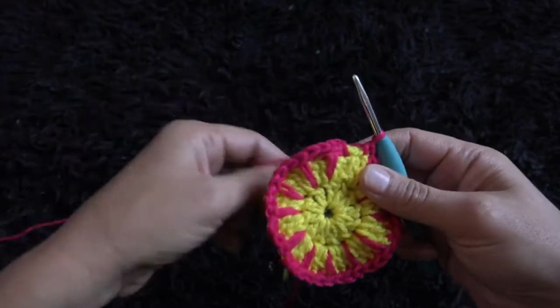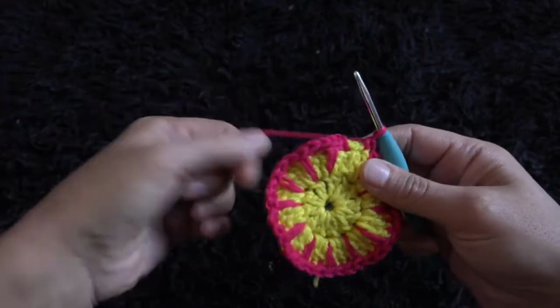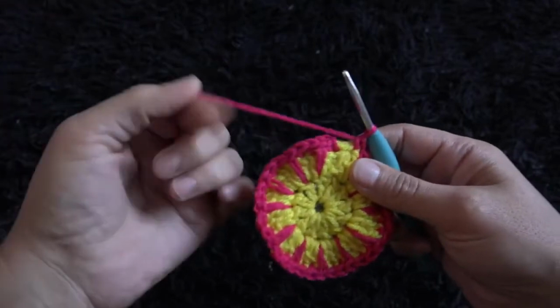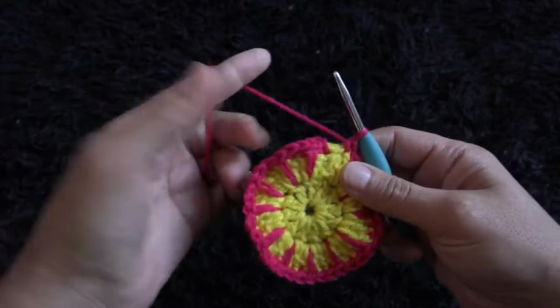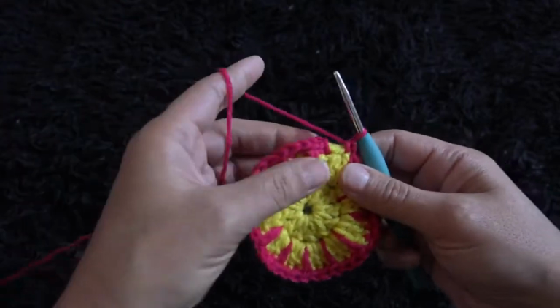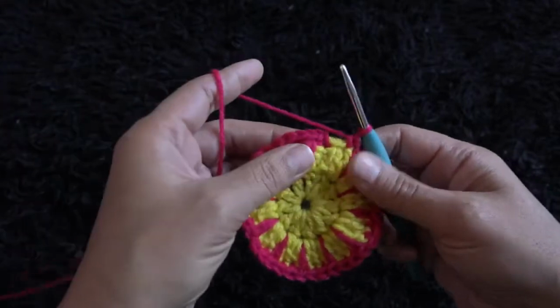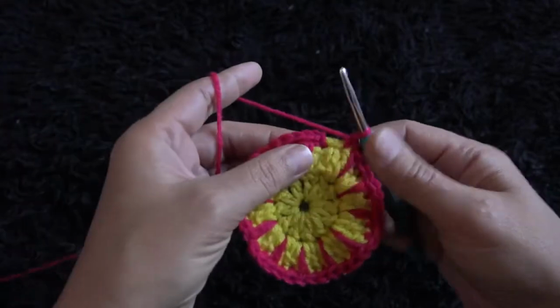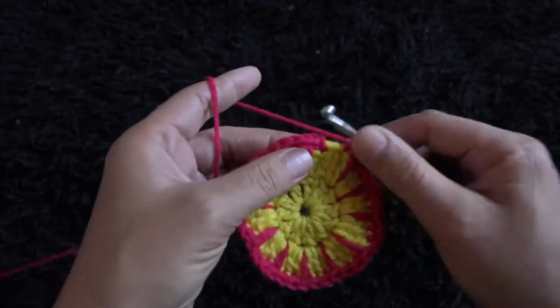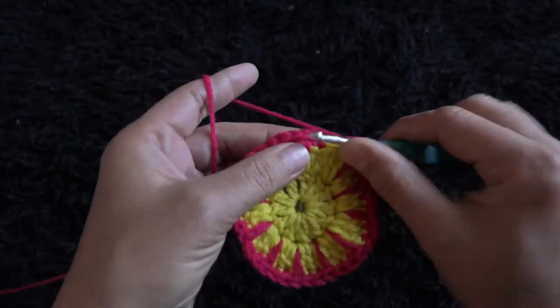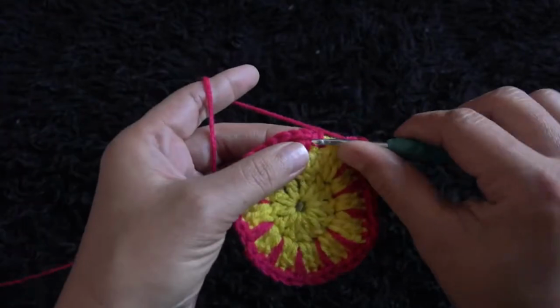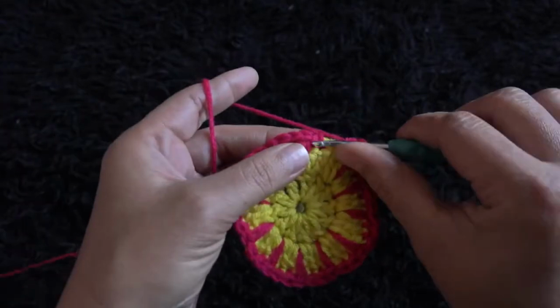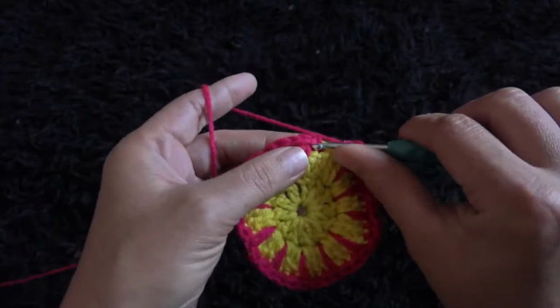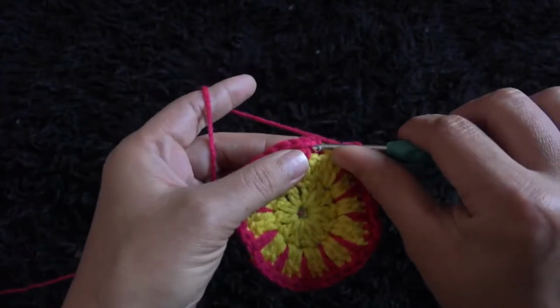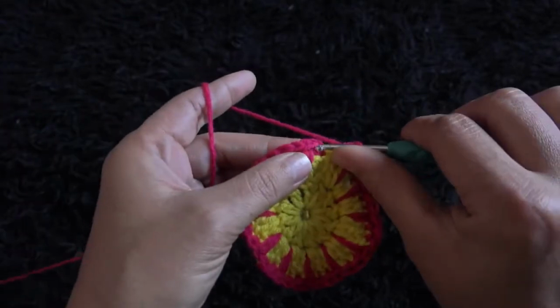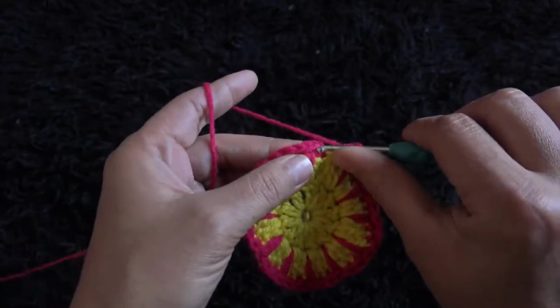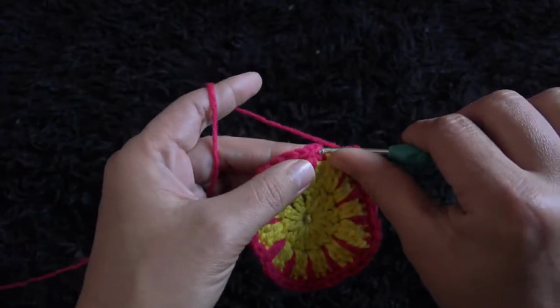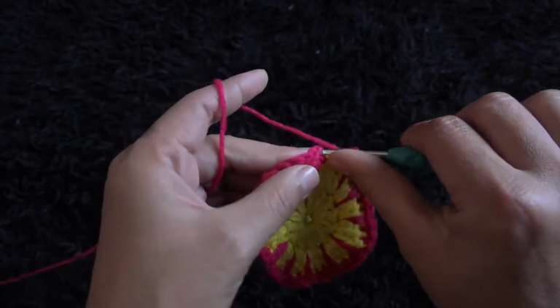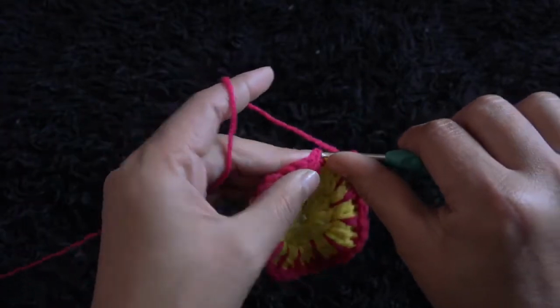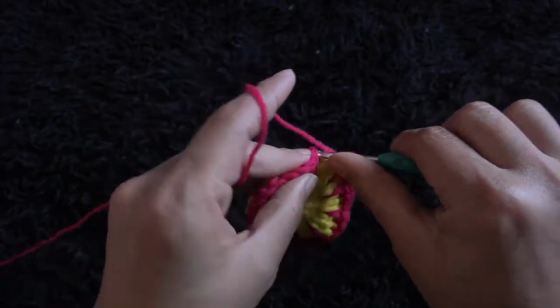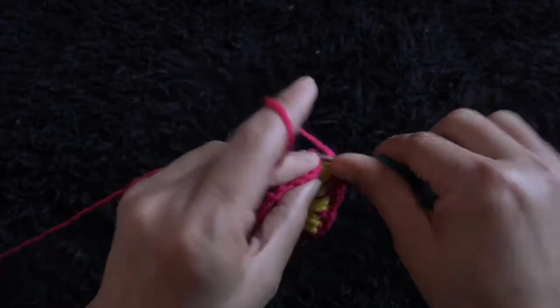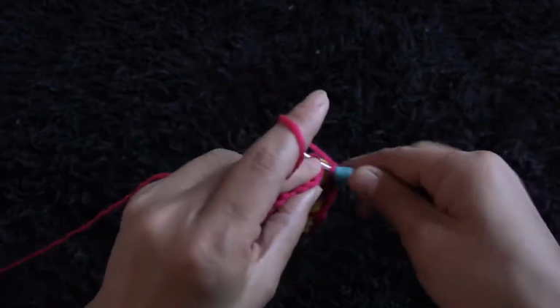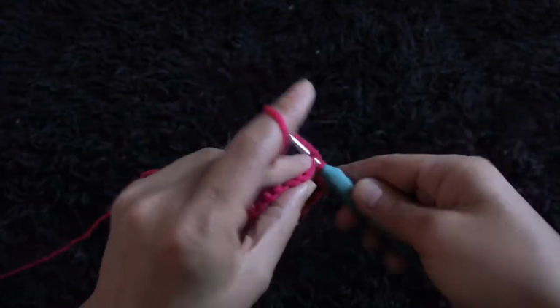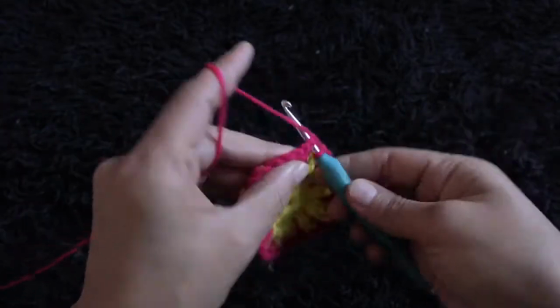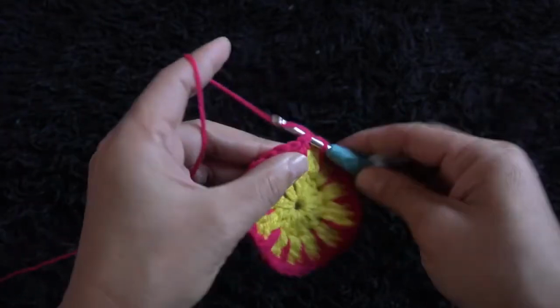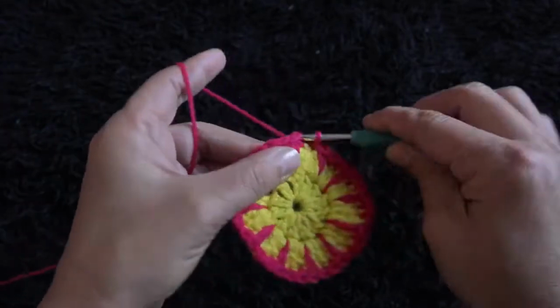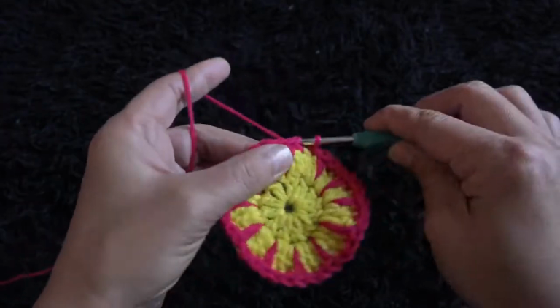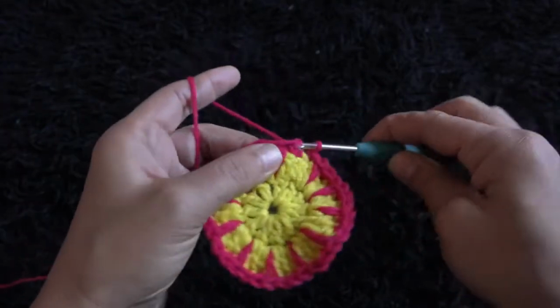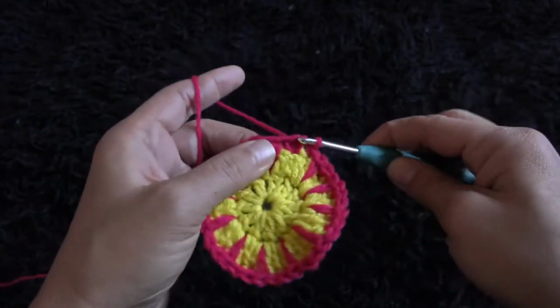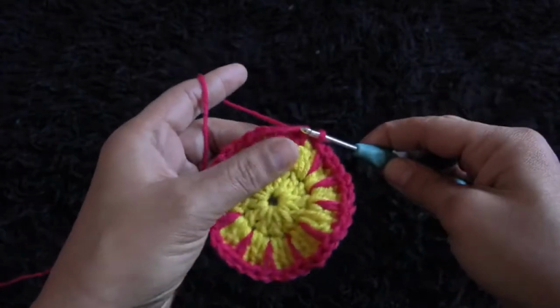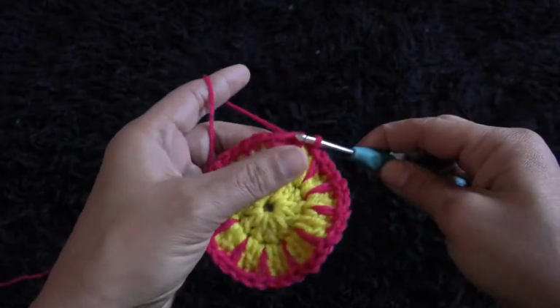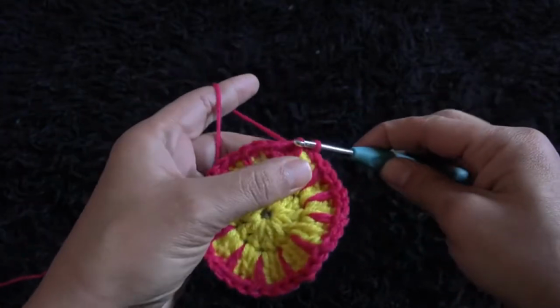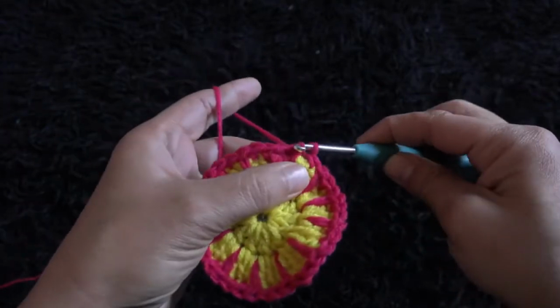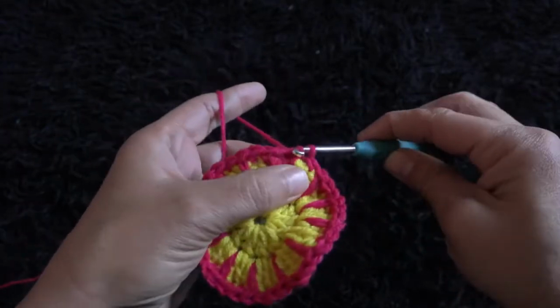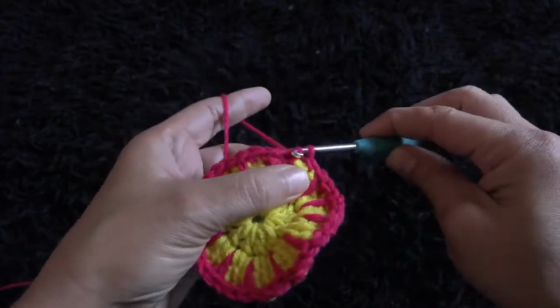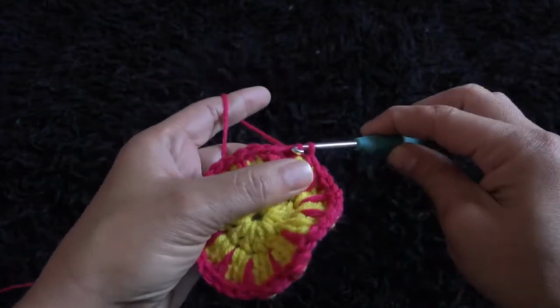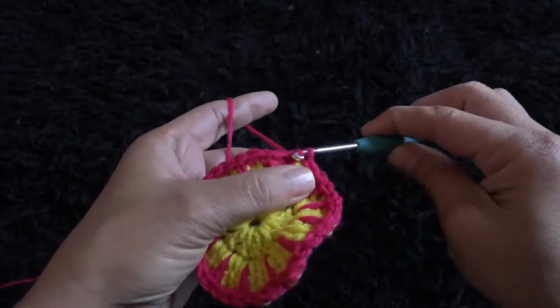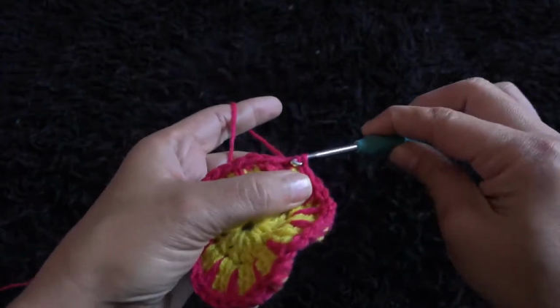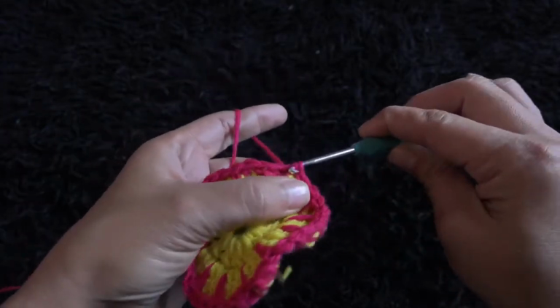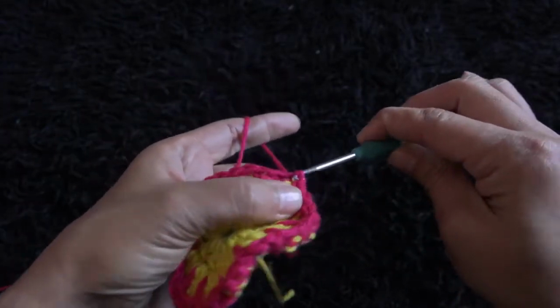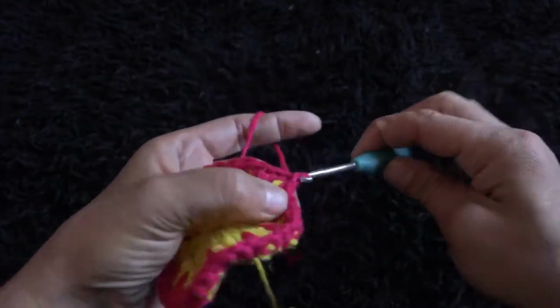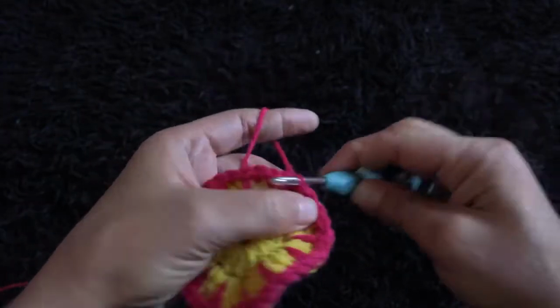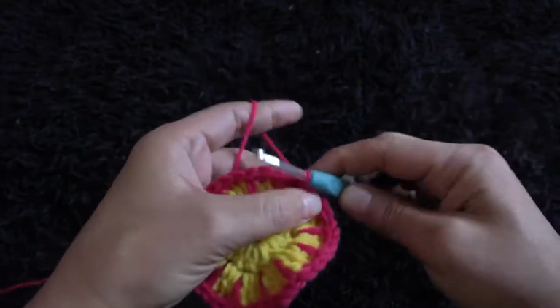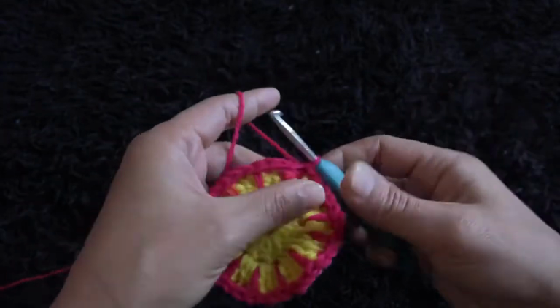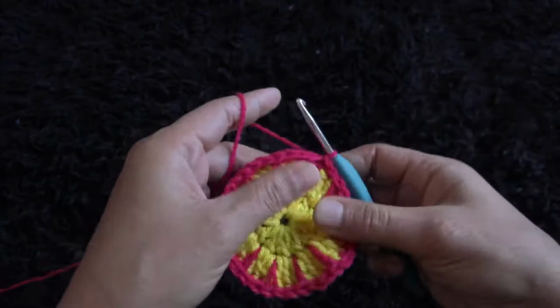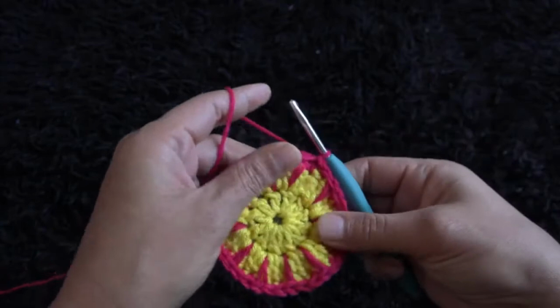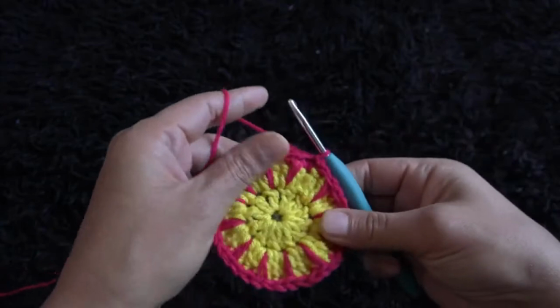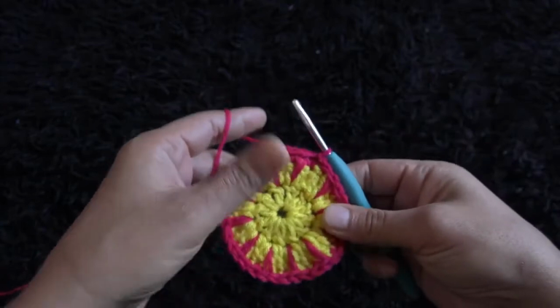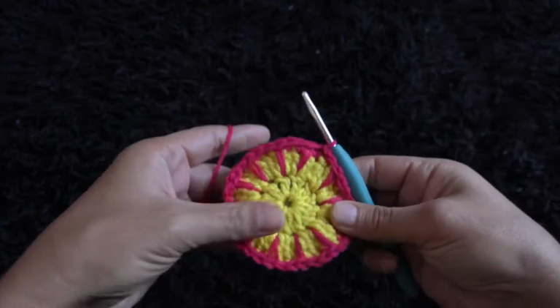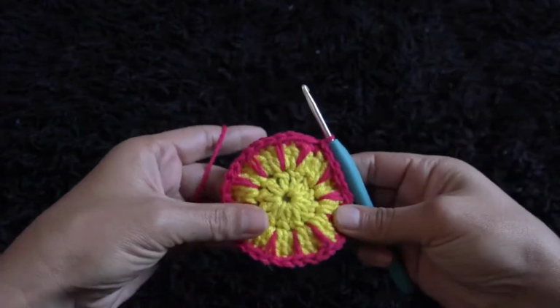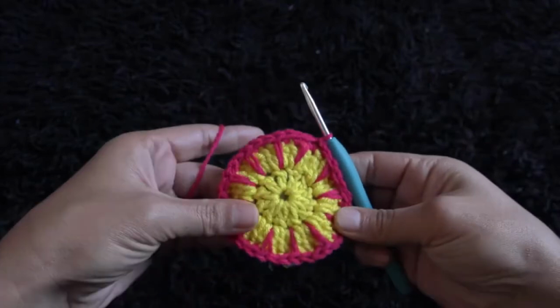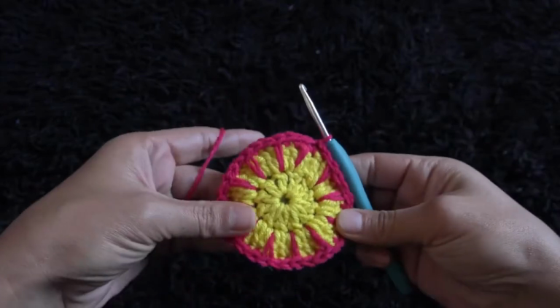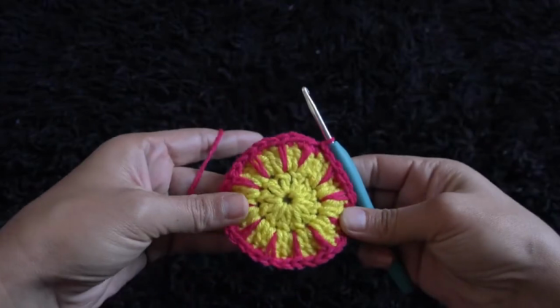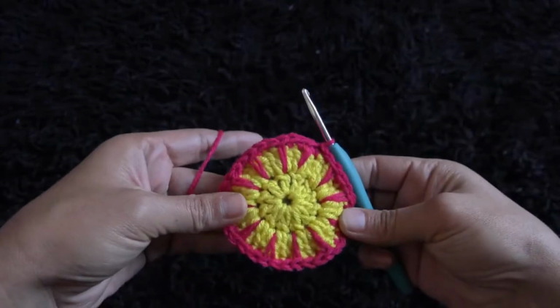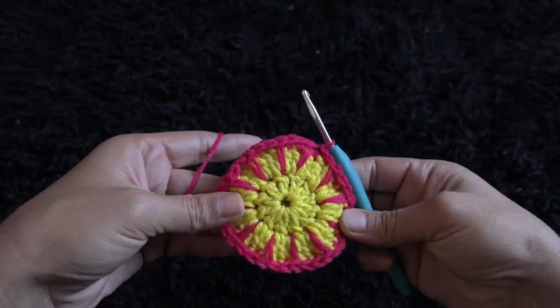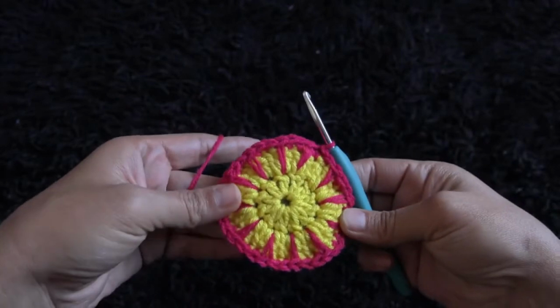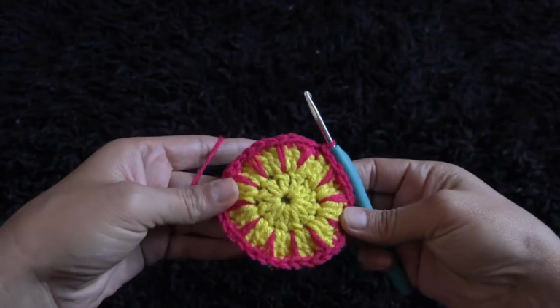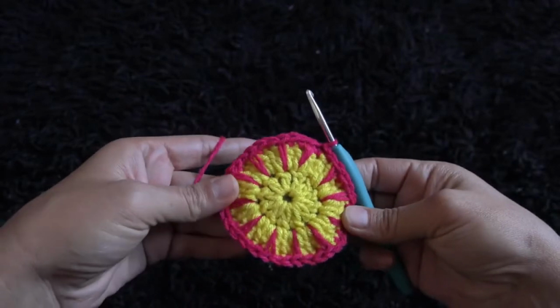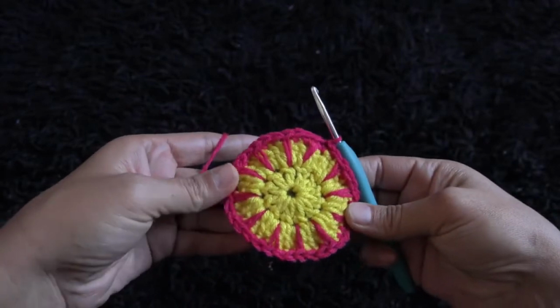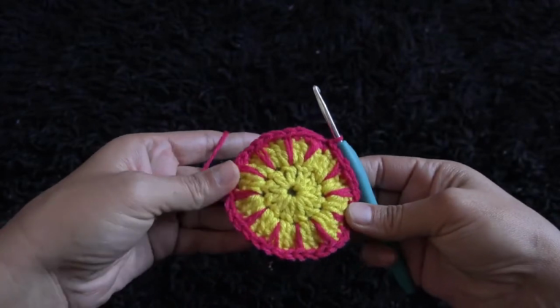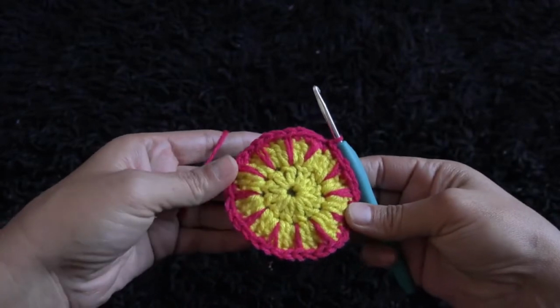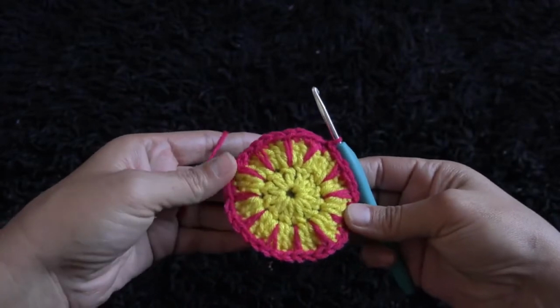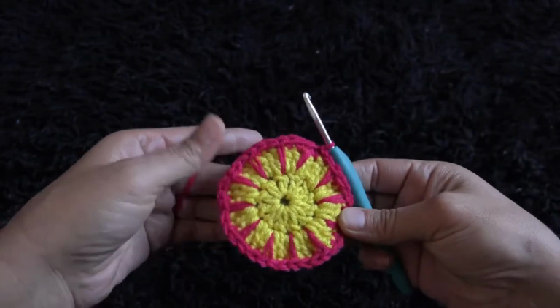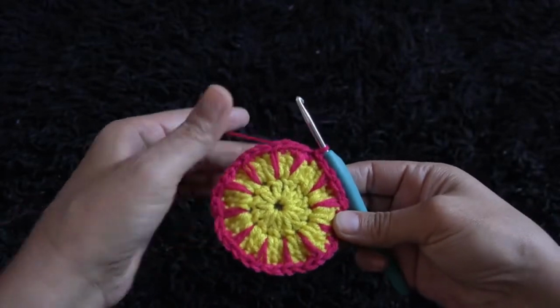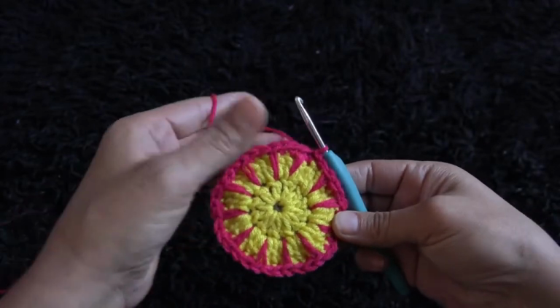Now to finish row three, through the next single crochet chain I'll make a slip stitch. So this completes row three.